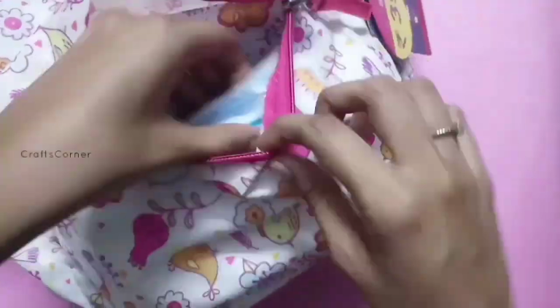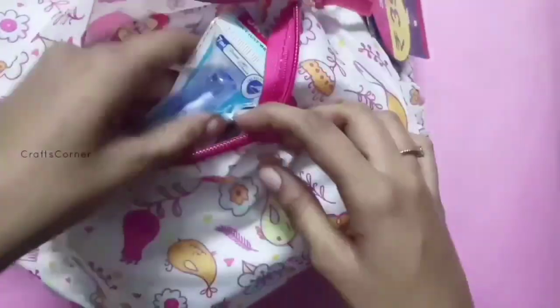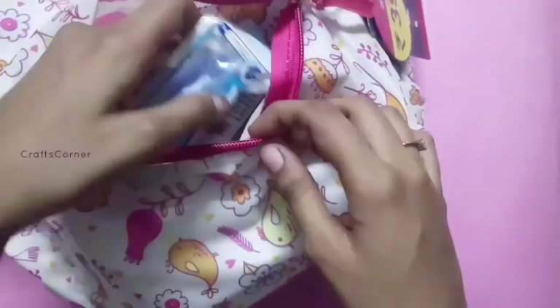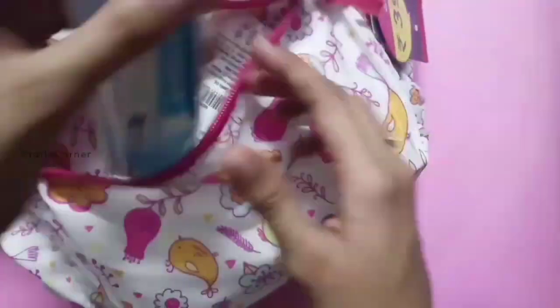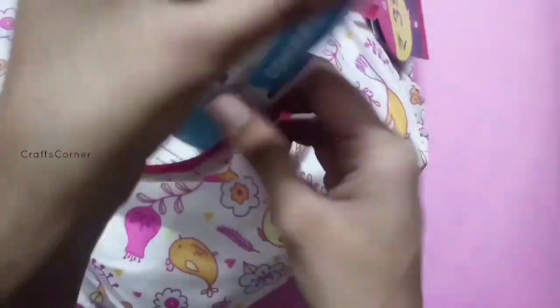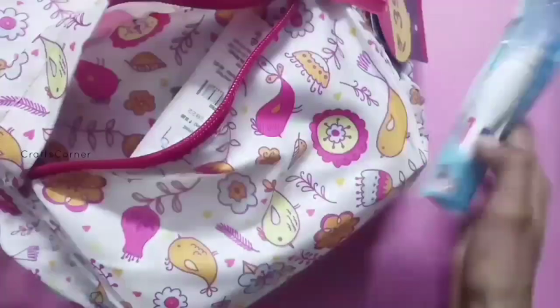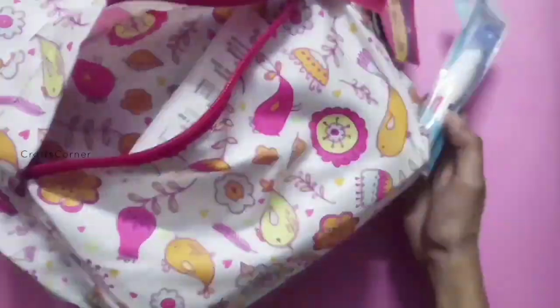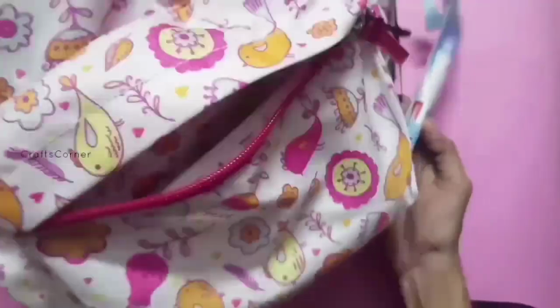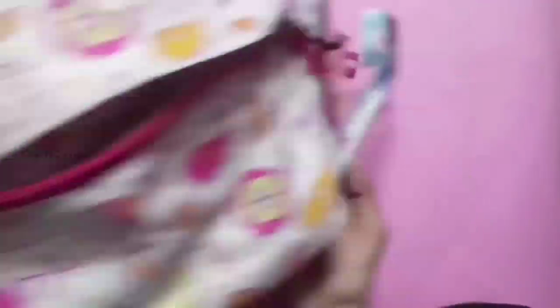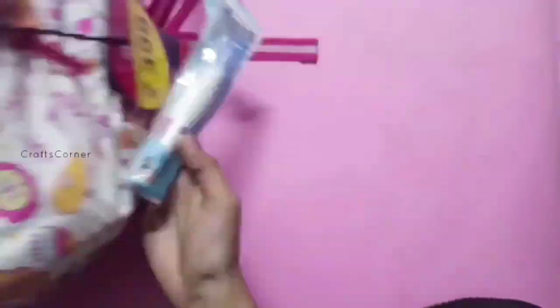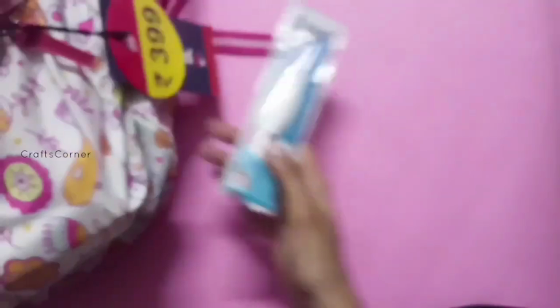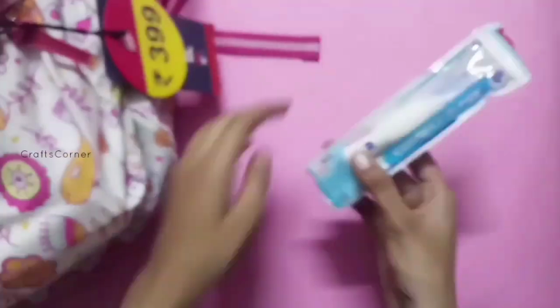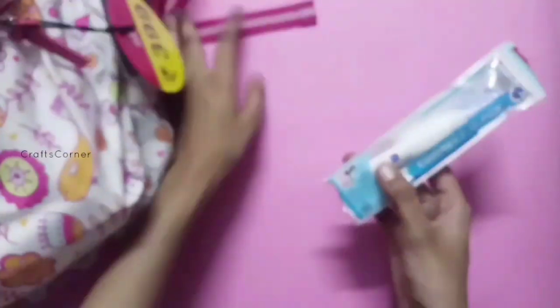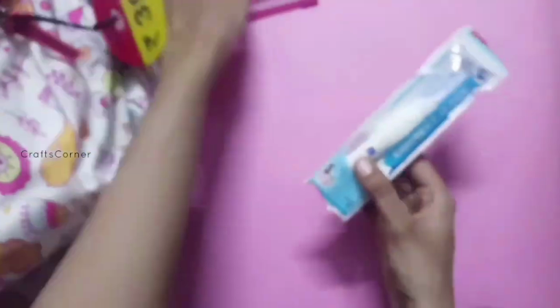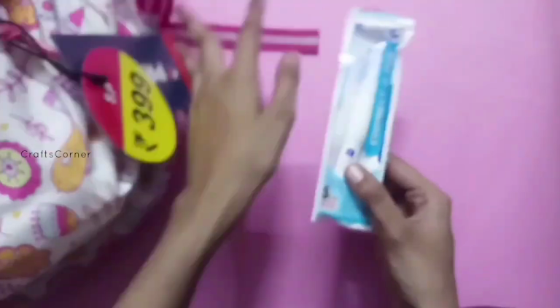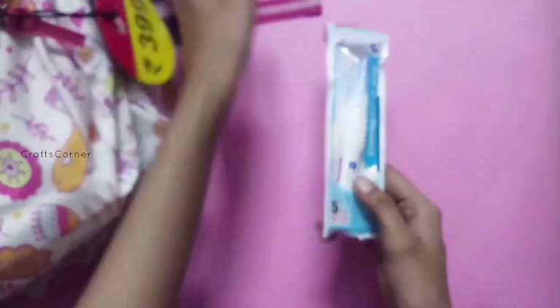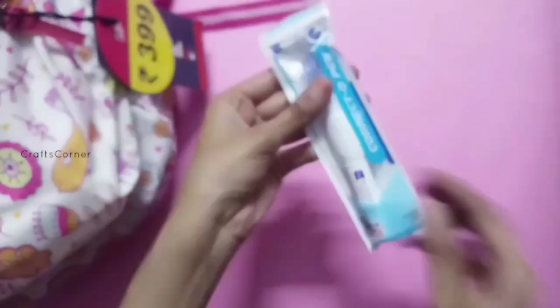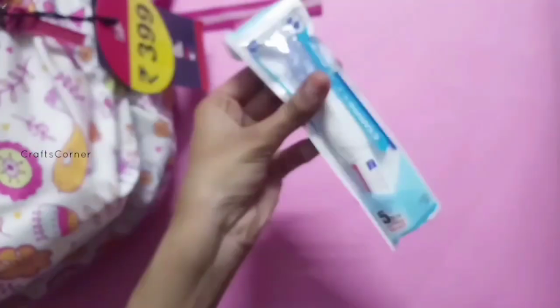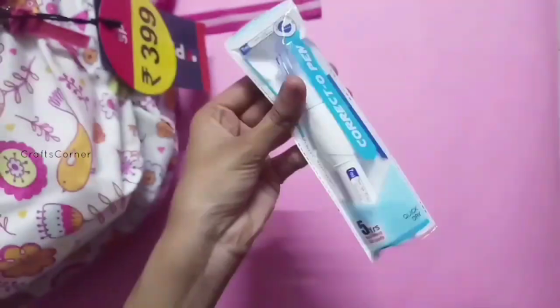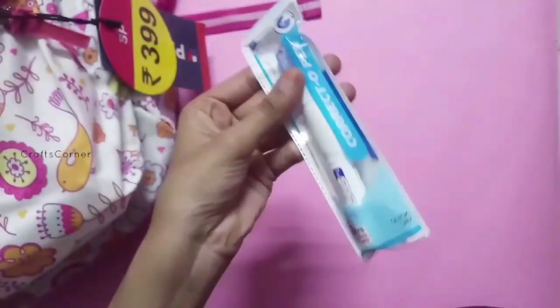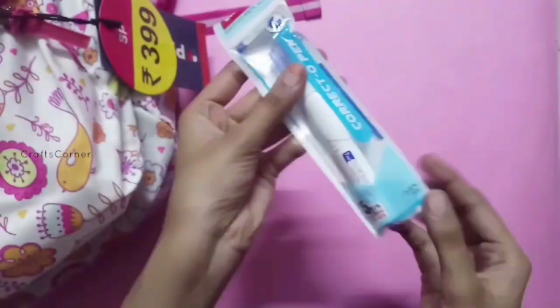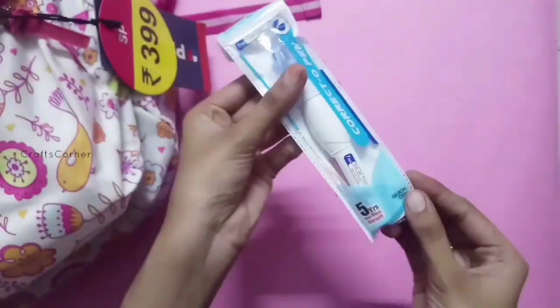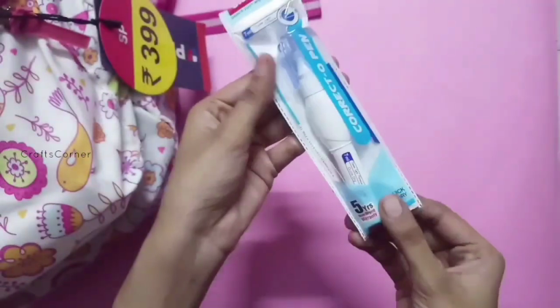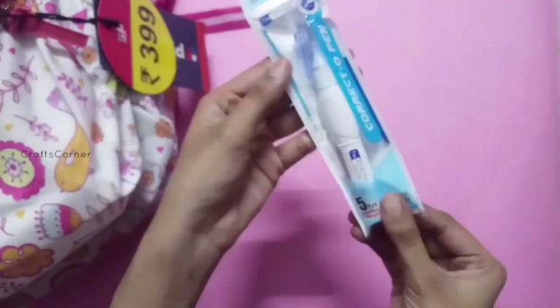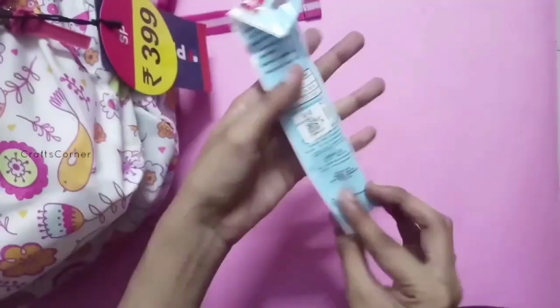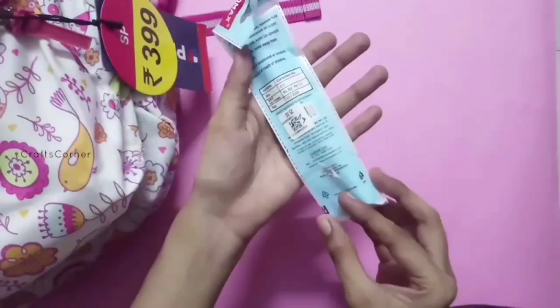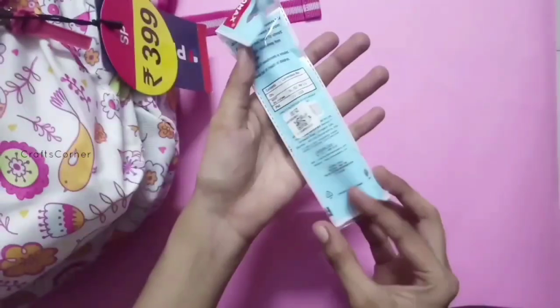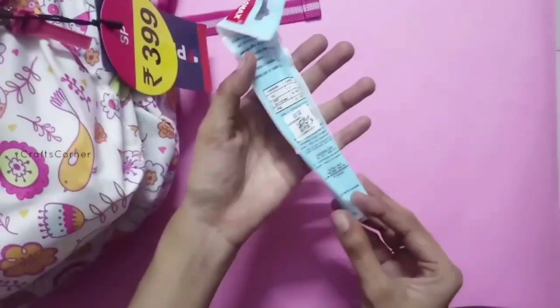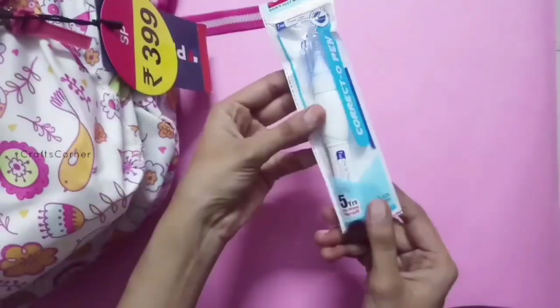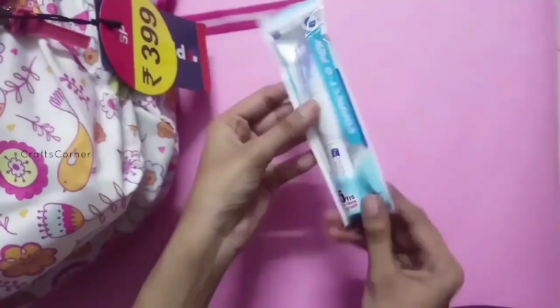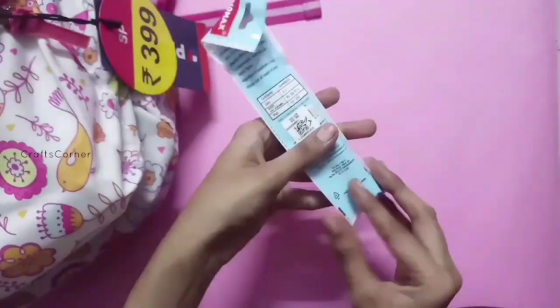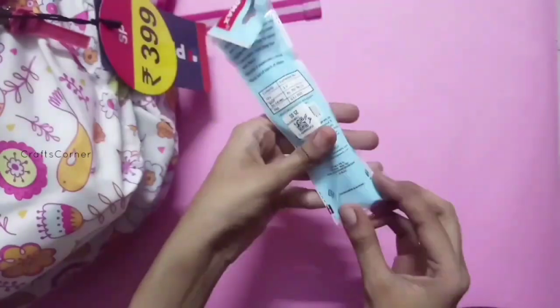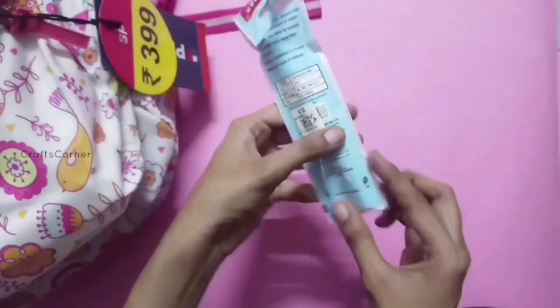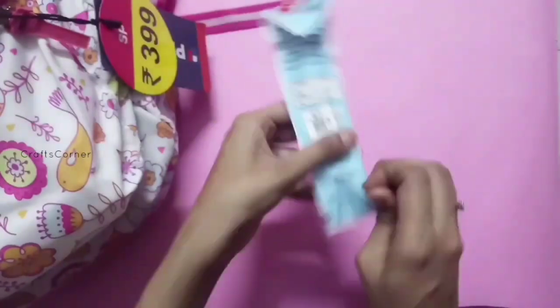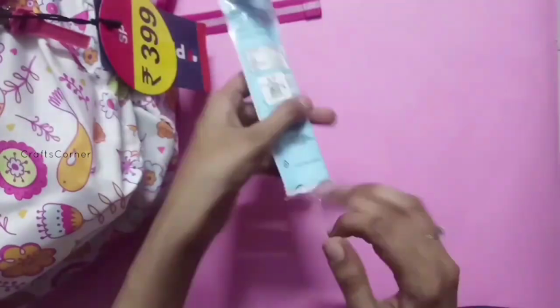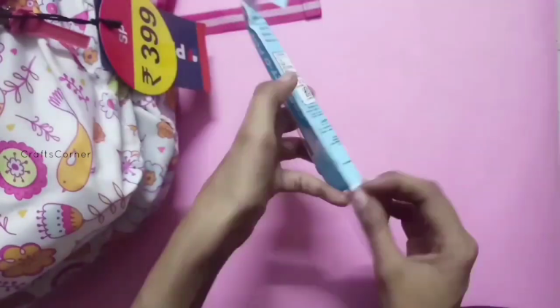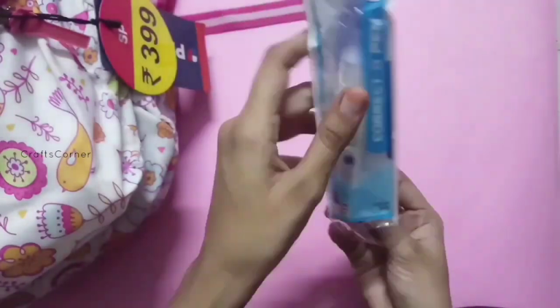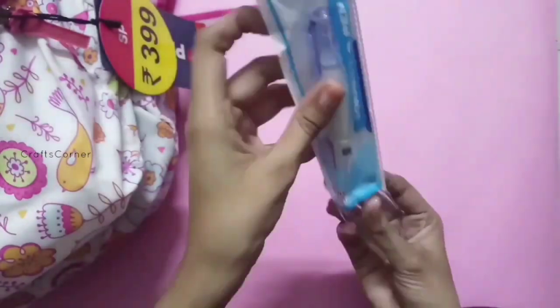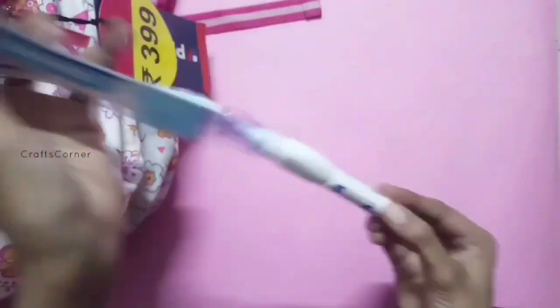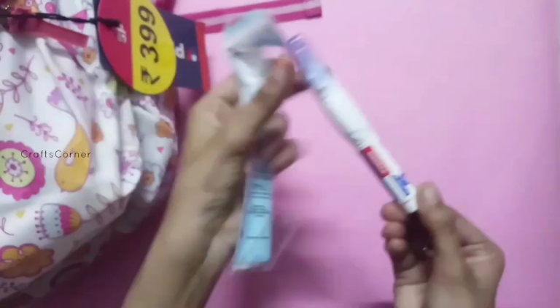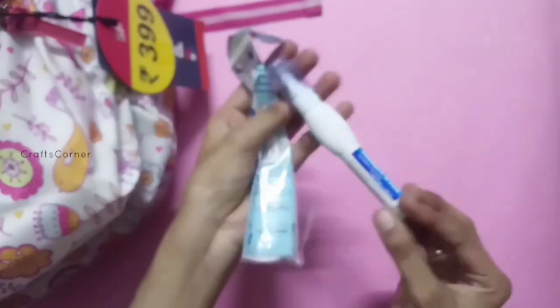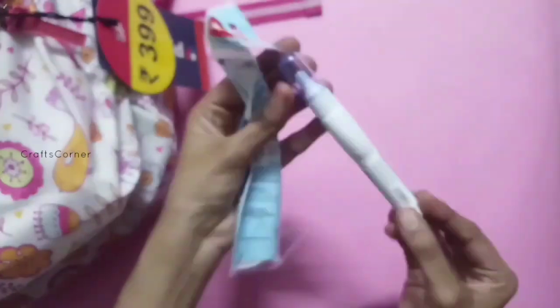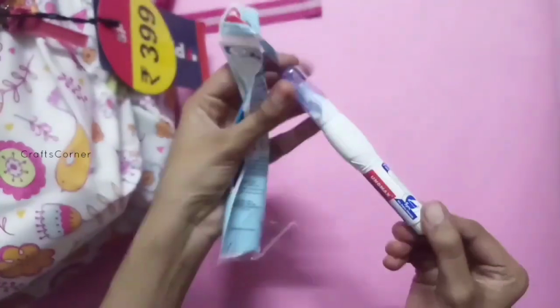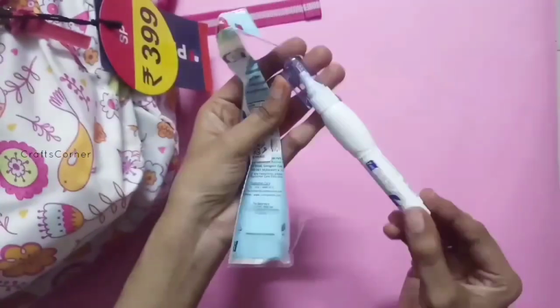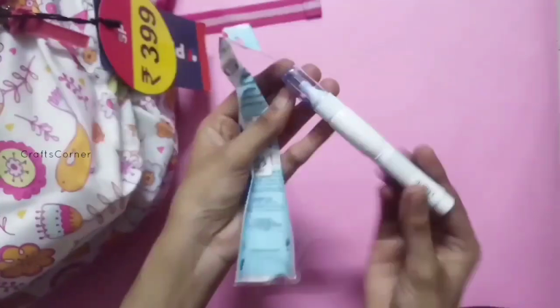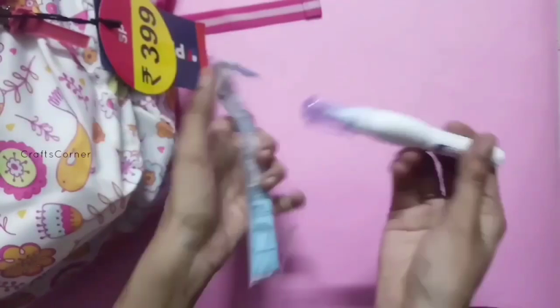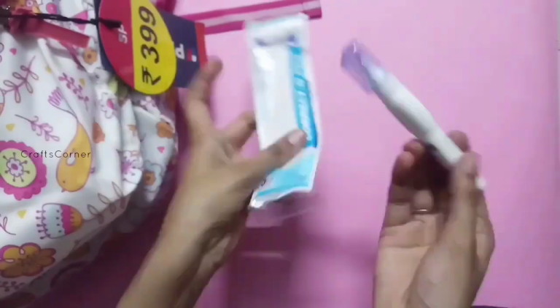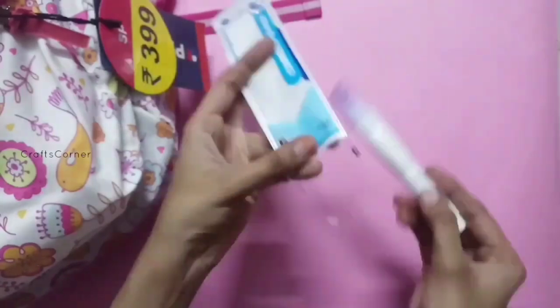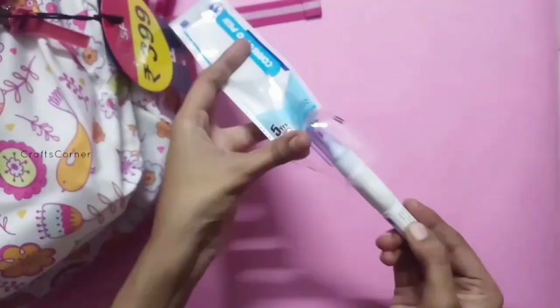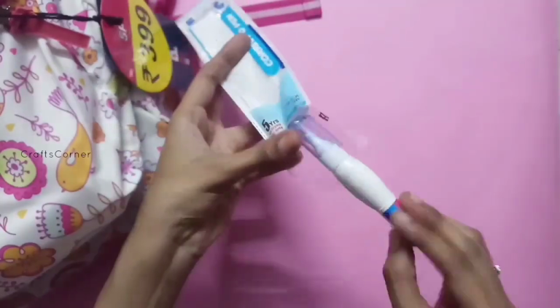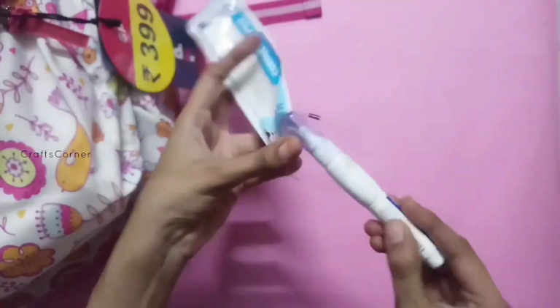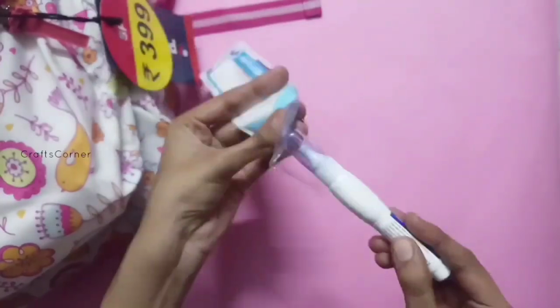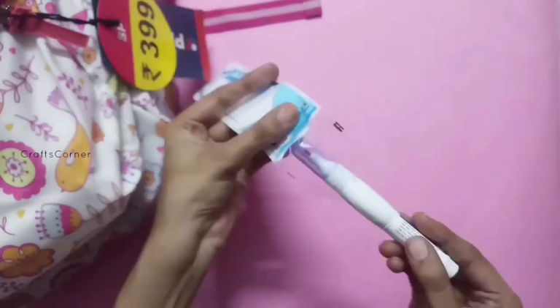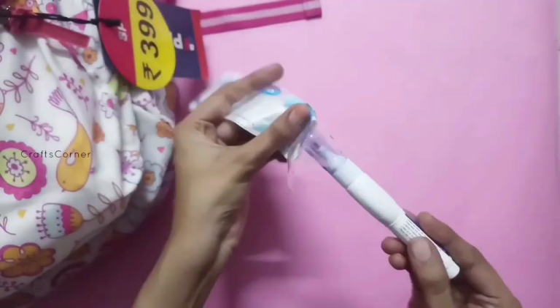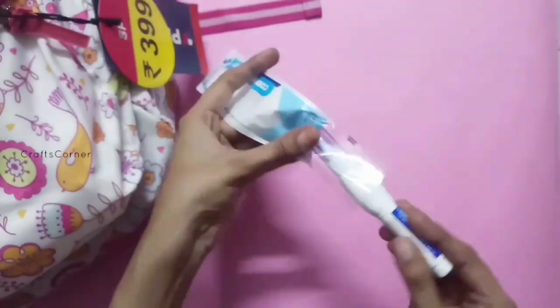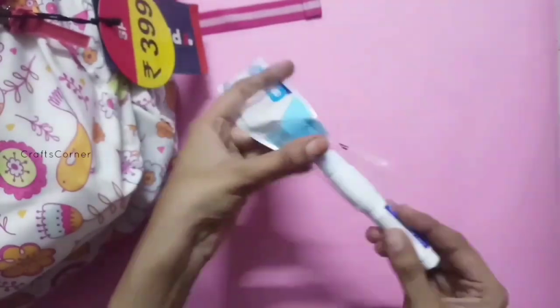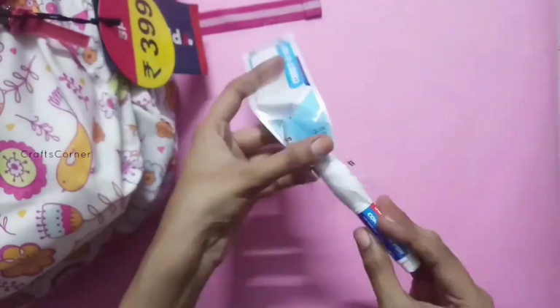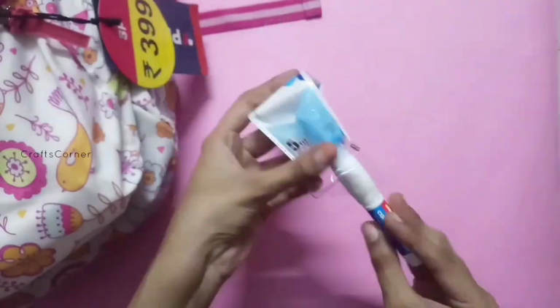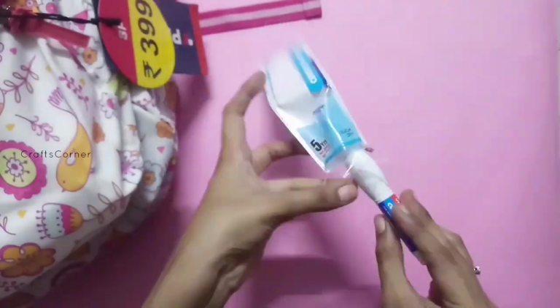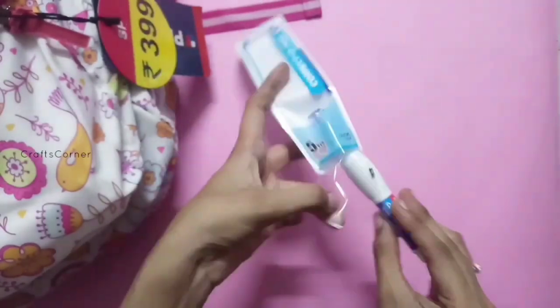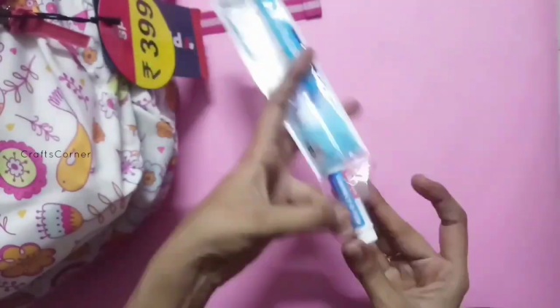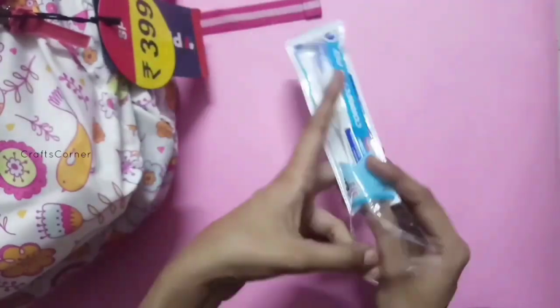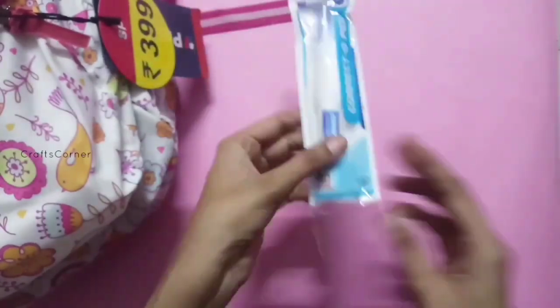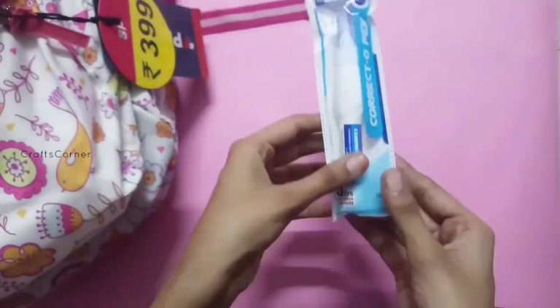In the bag, there are 2 zips. We will see these zips.